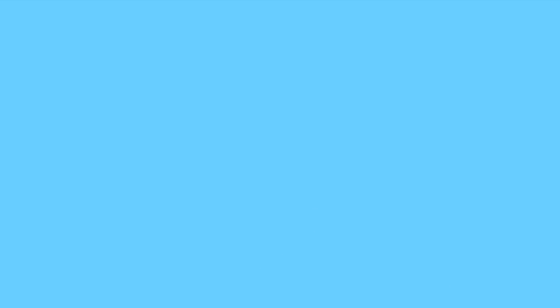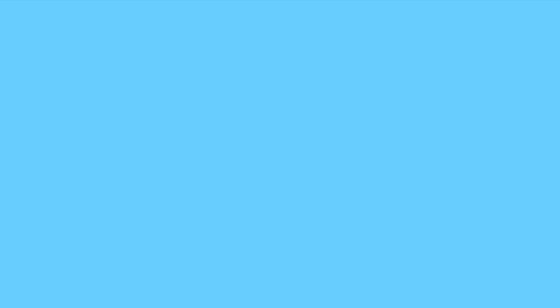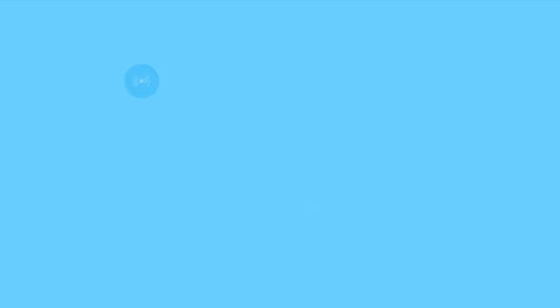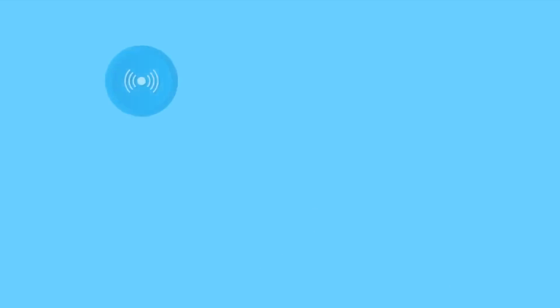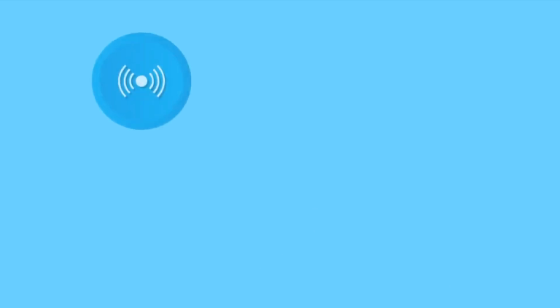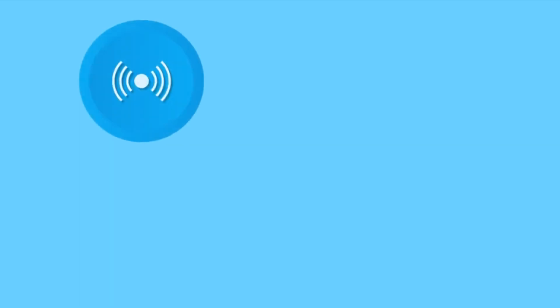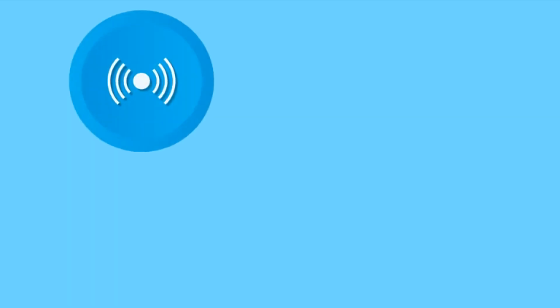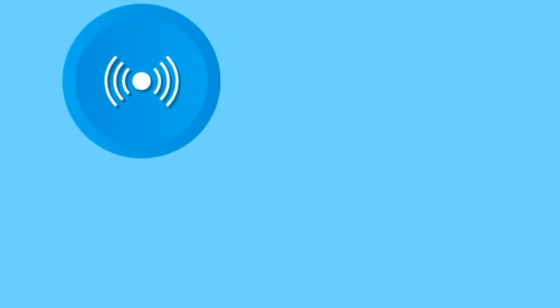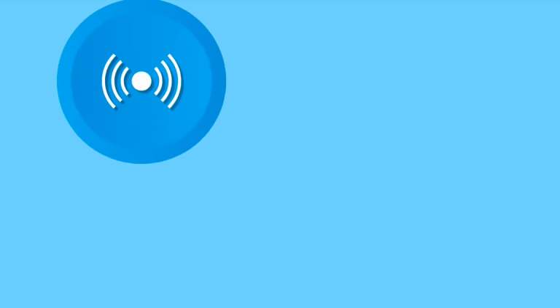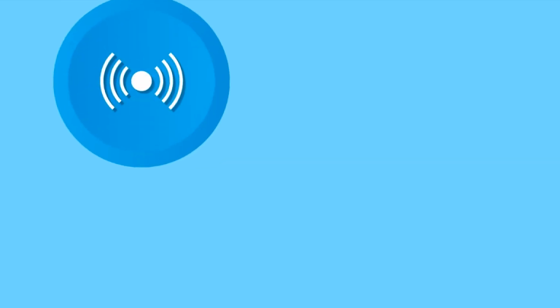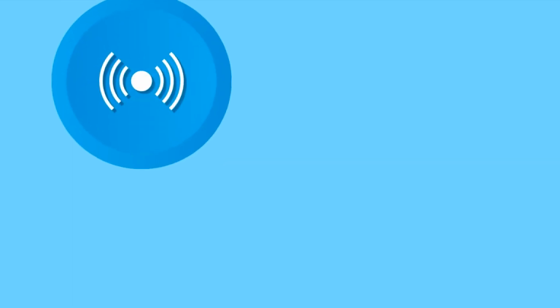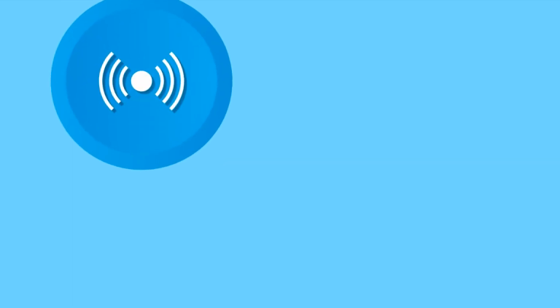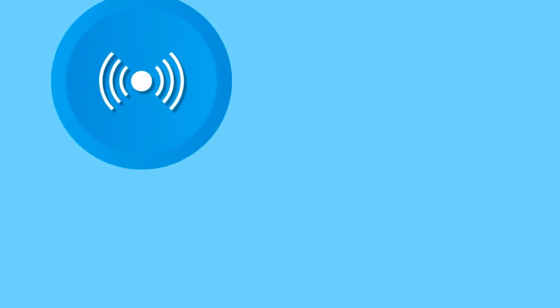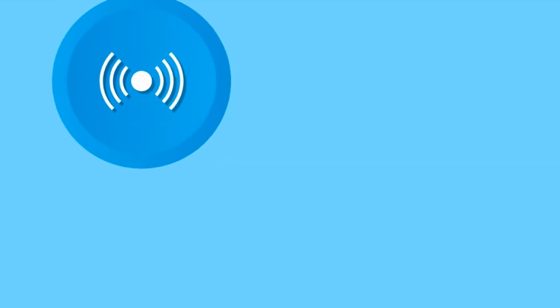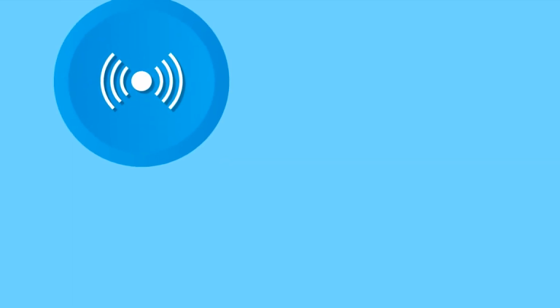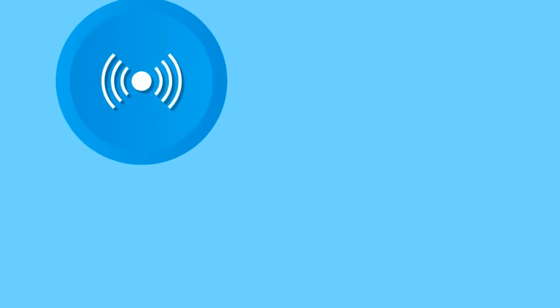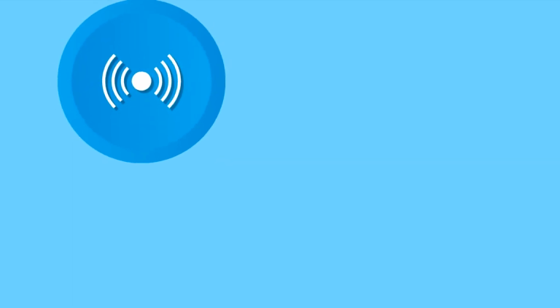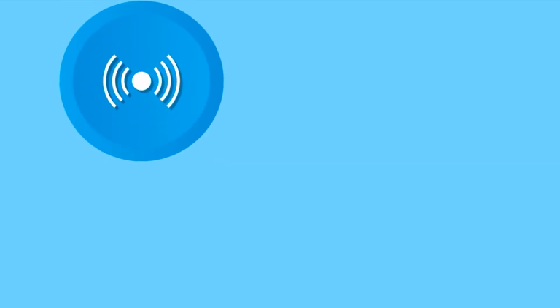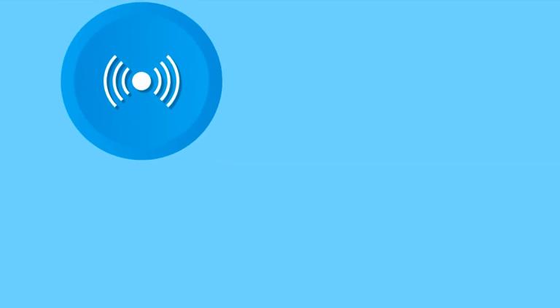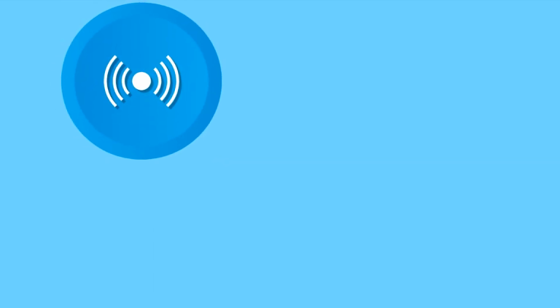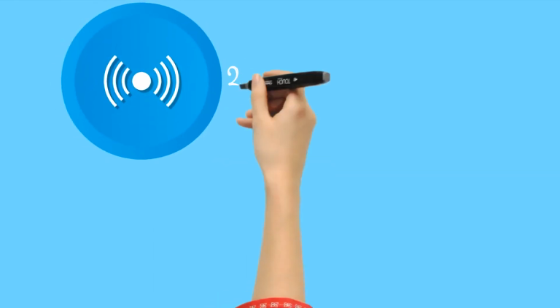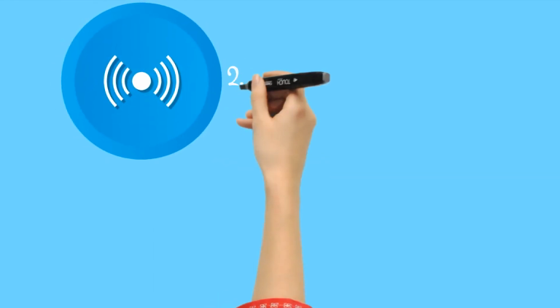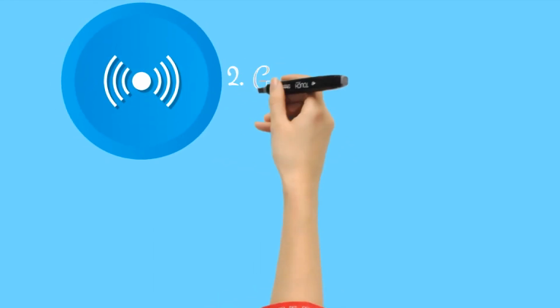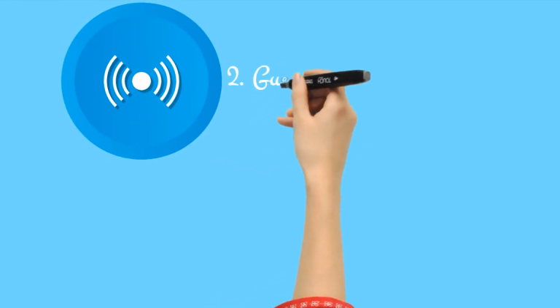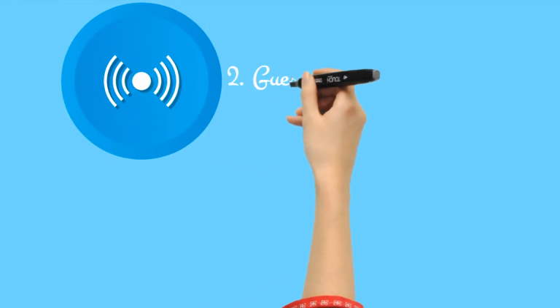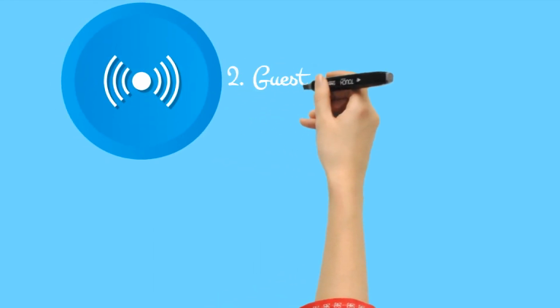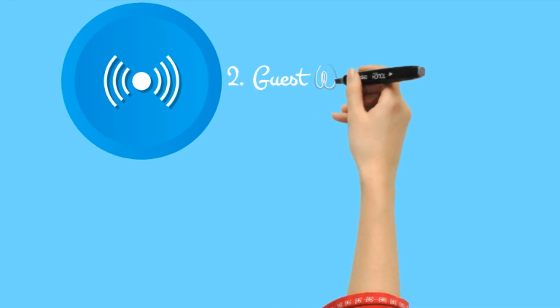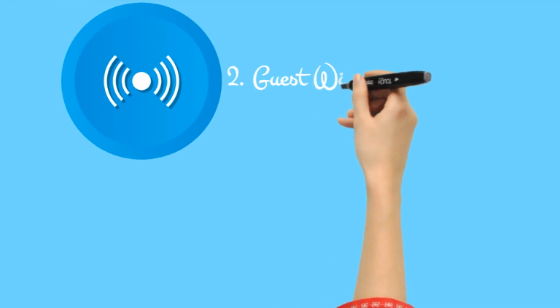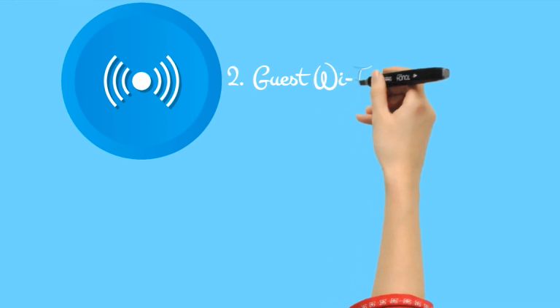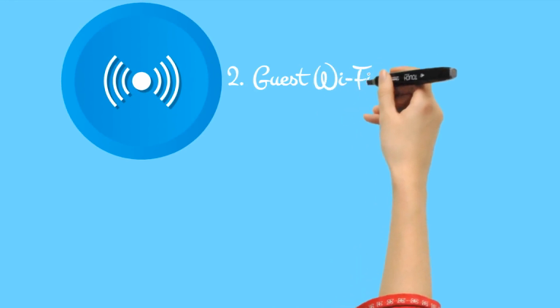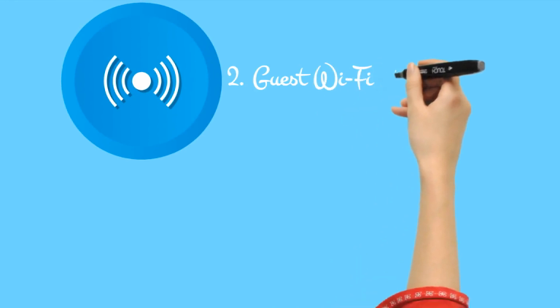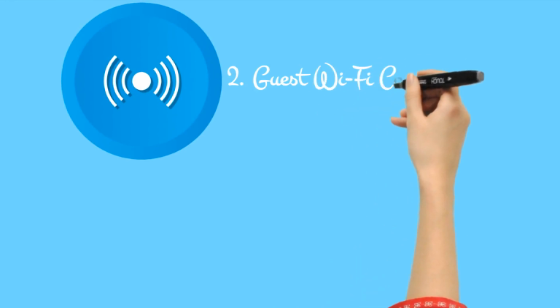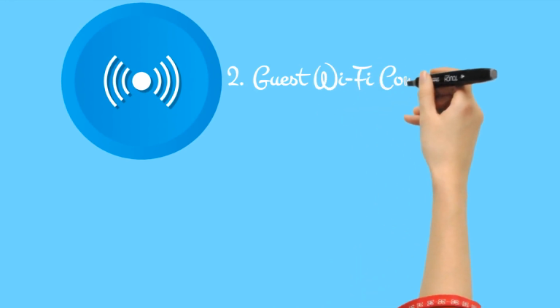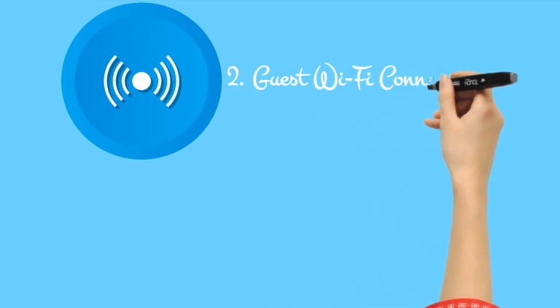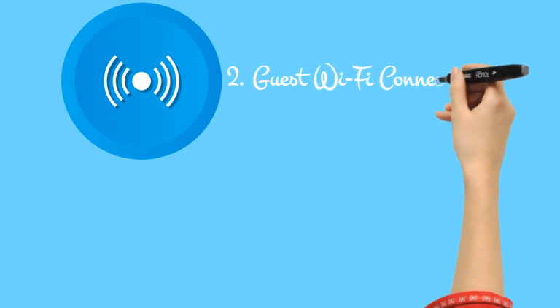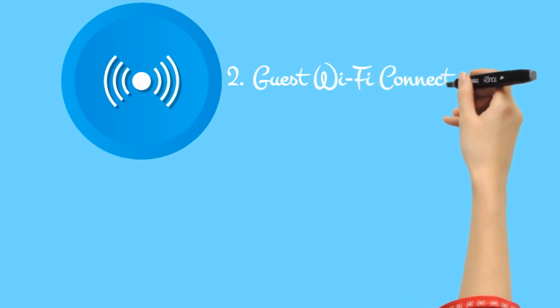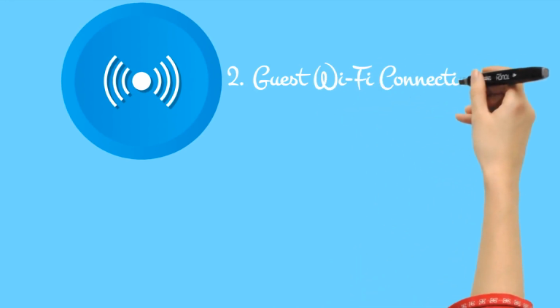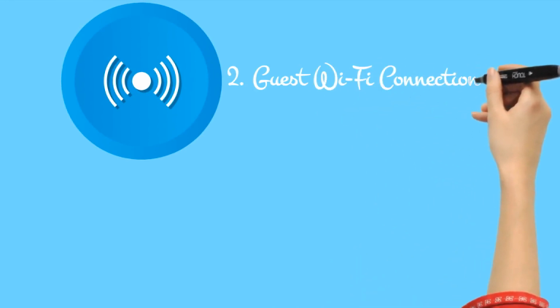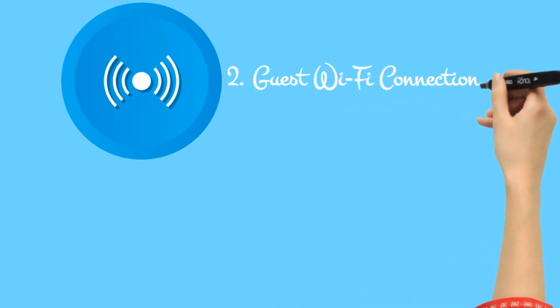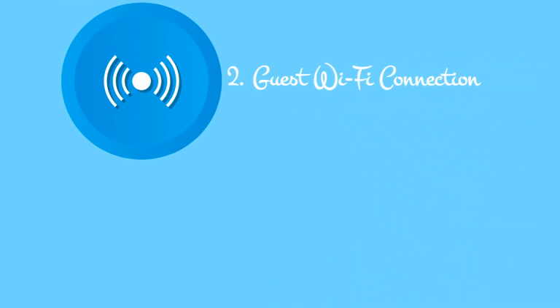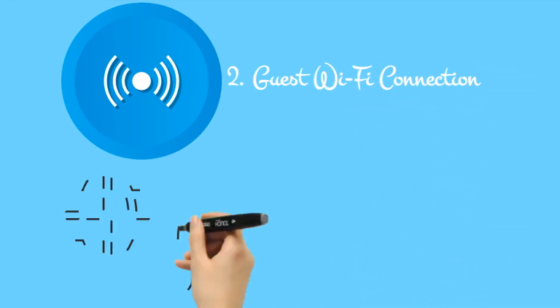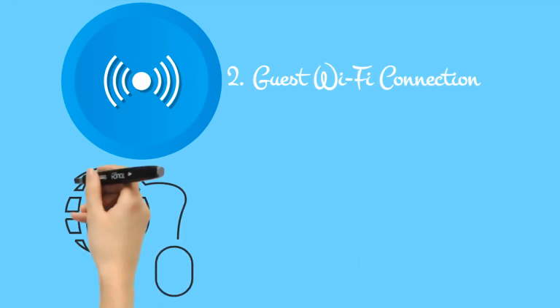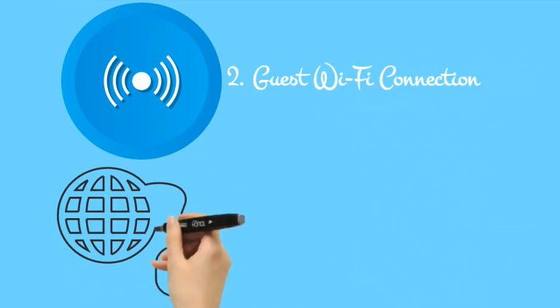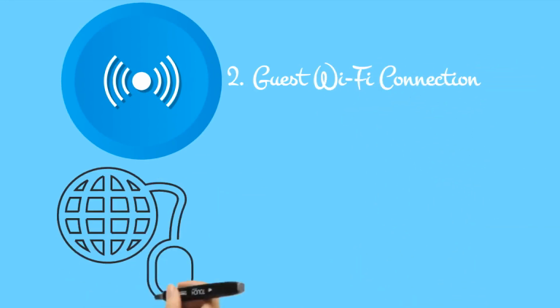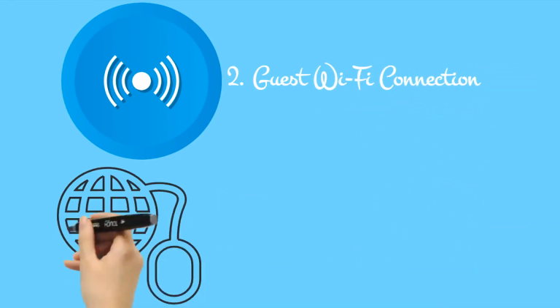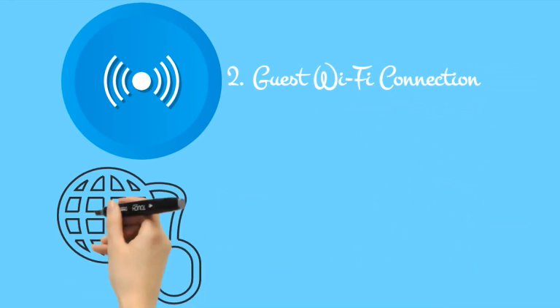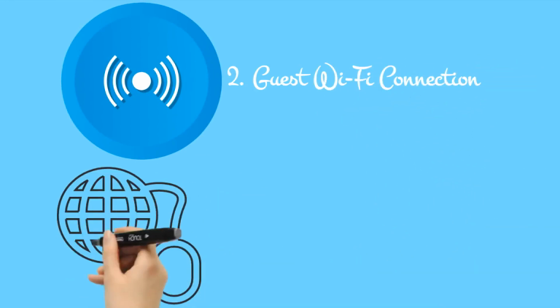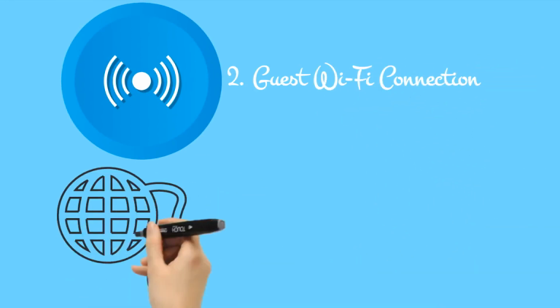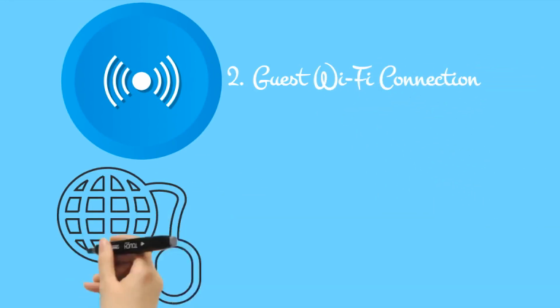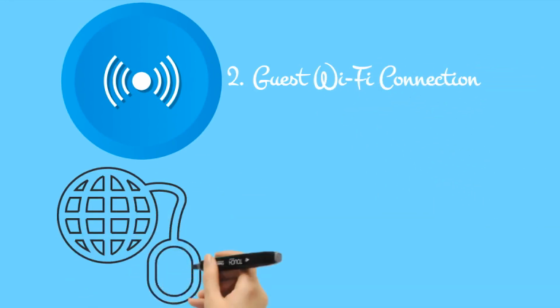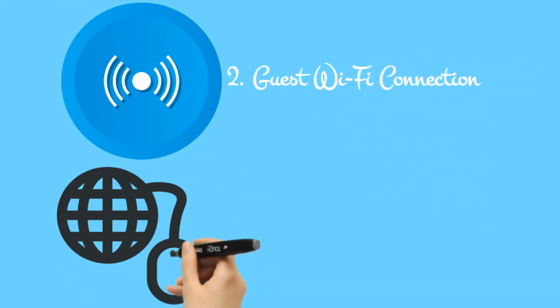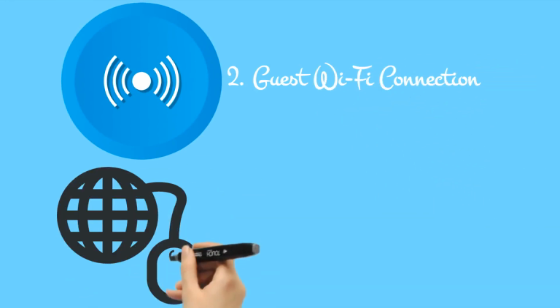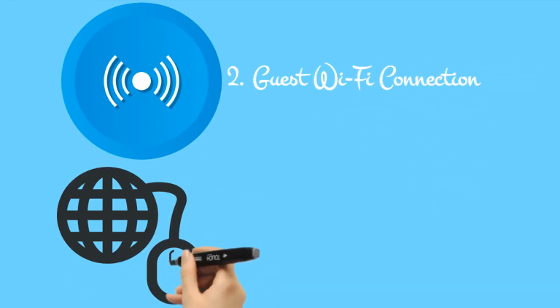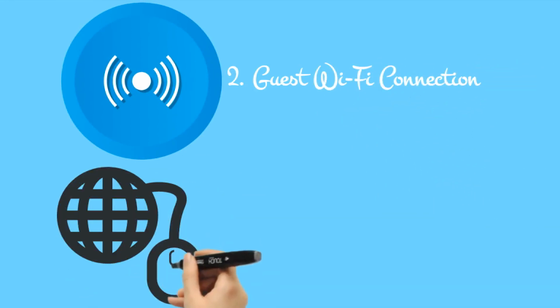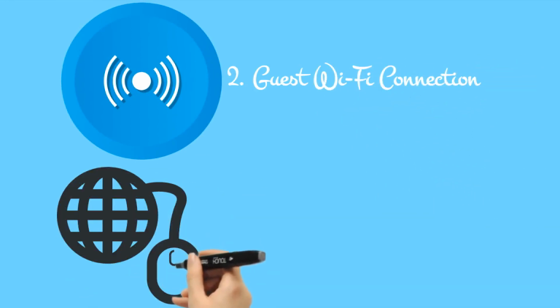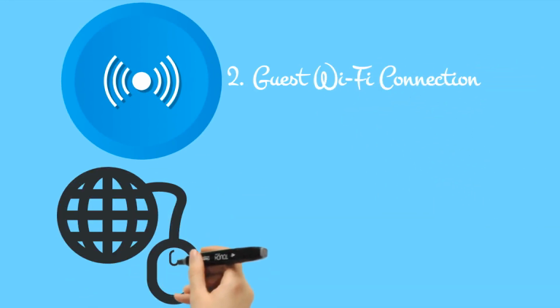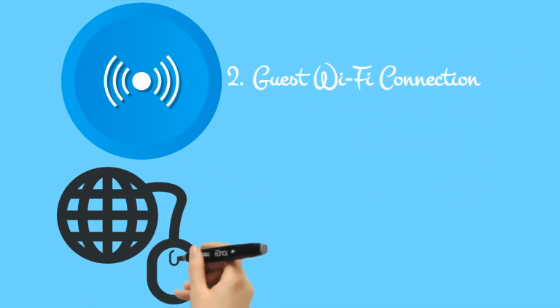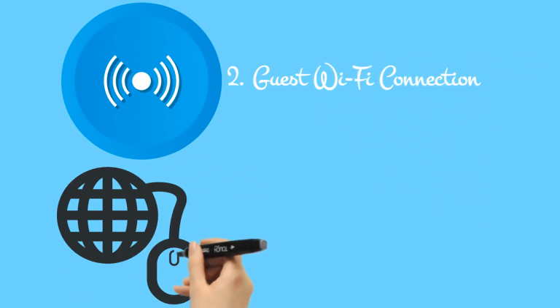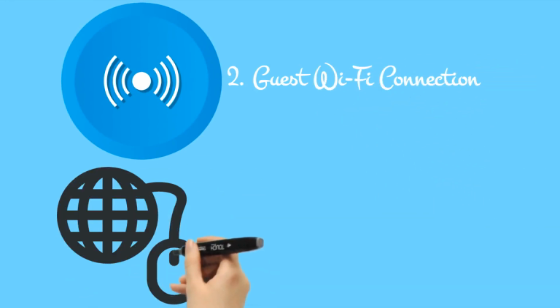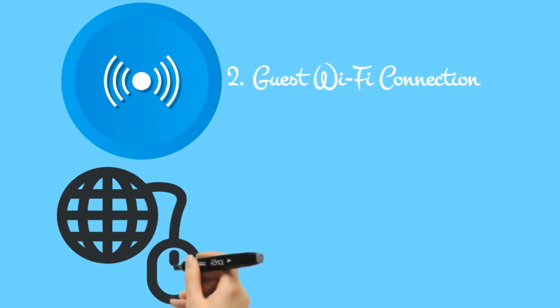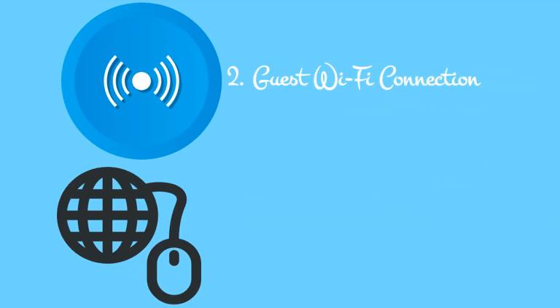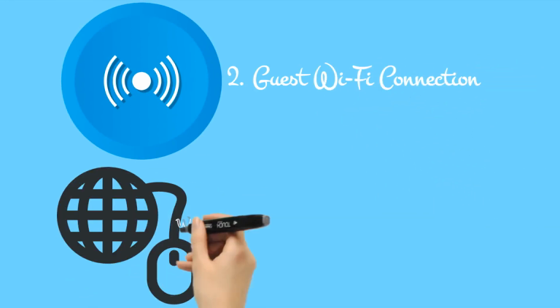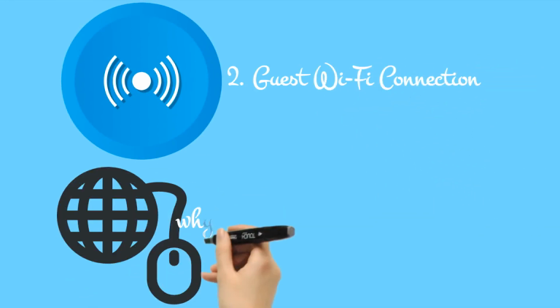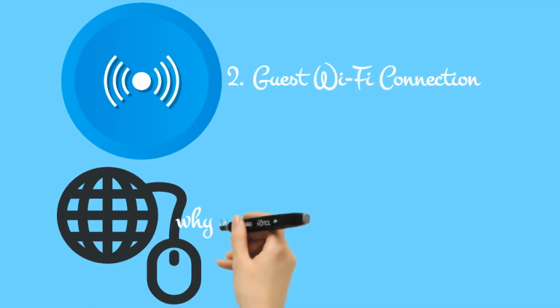2. Guest Wi-Fi connection. If you have people regularly dropping in and using your wireless internet, why not give them their own network?